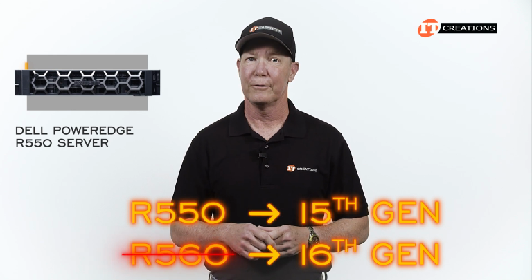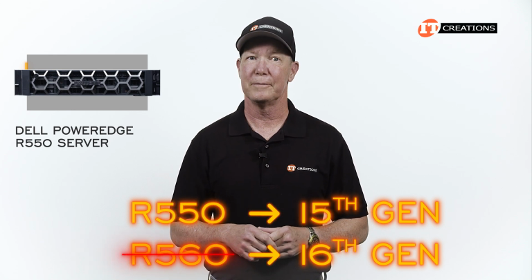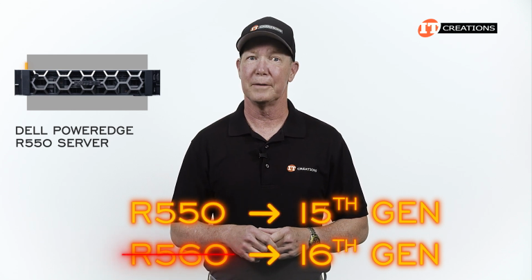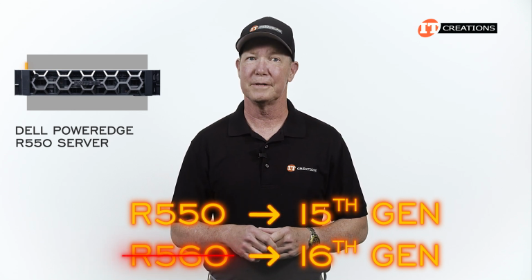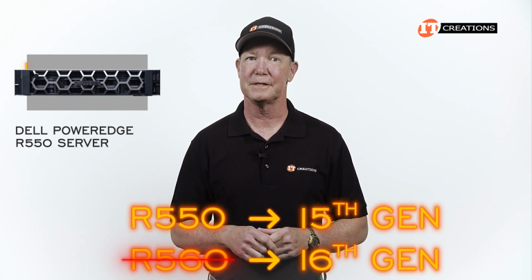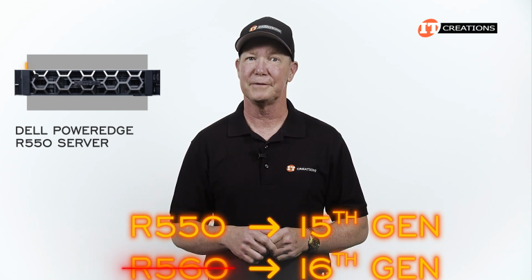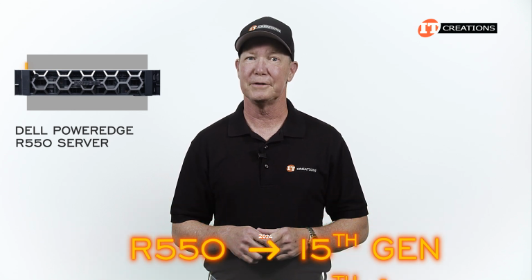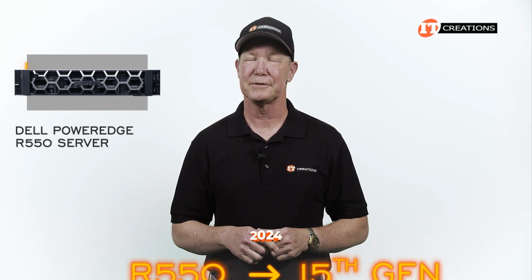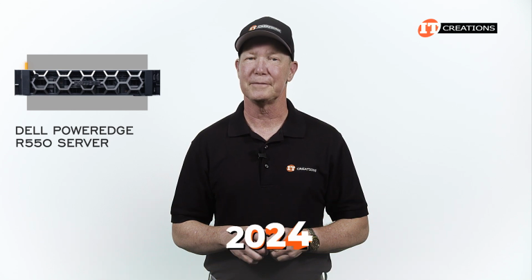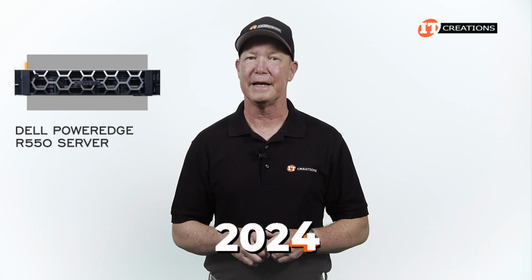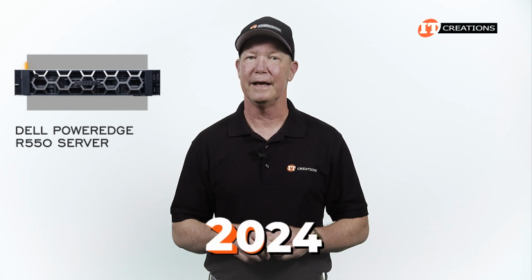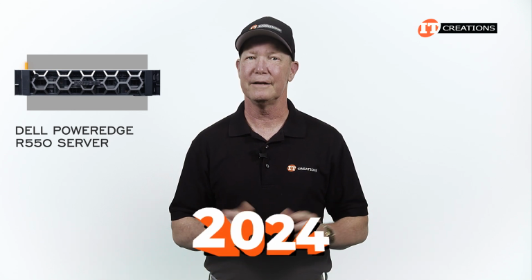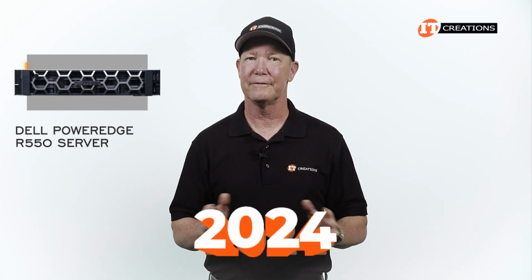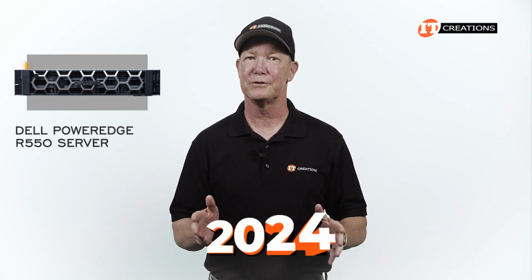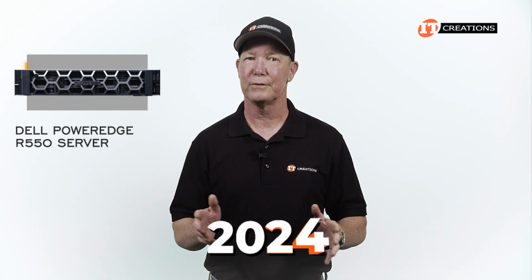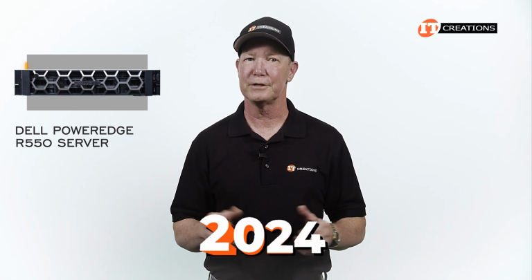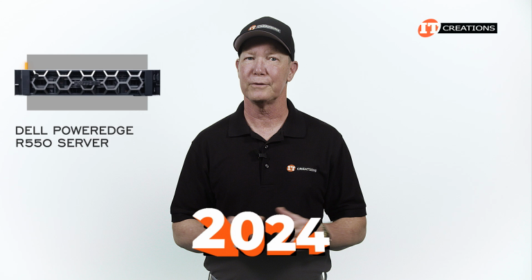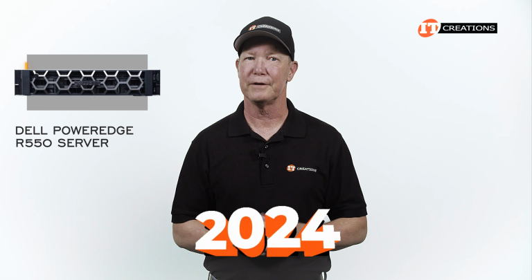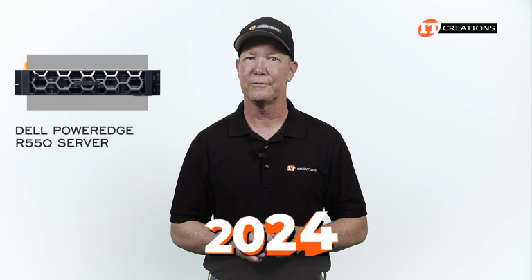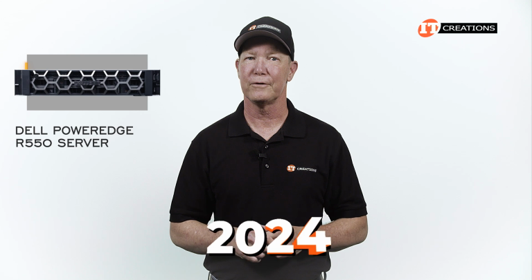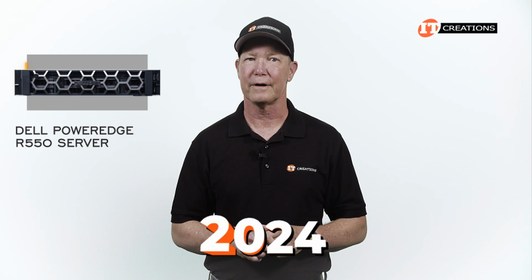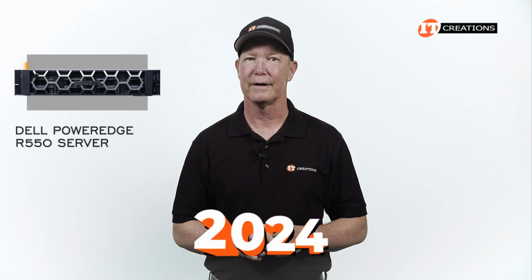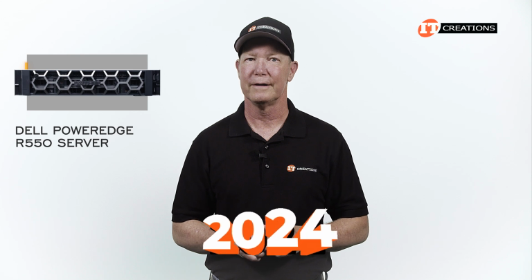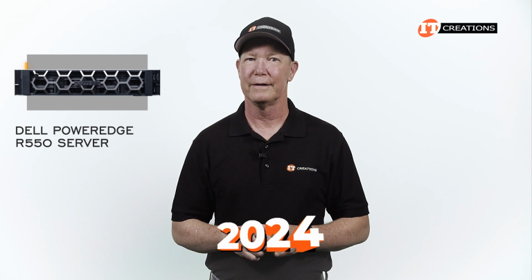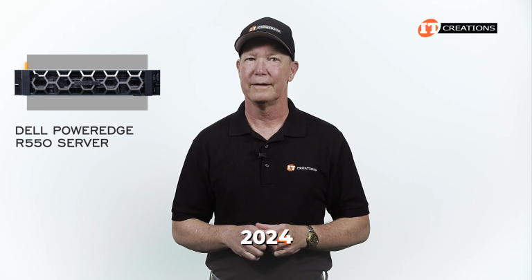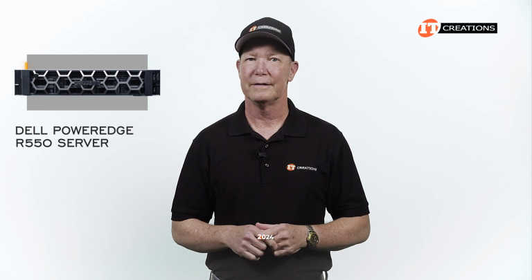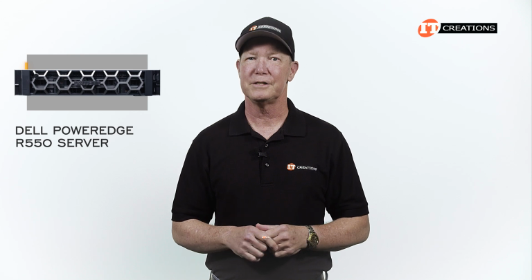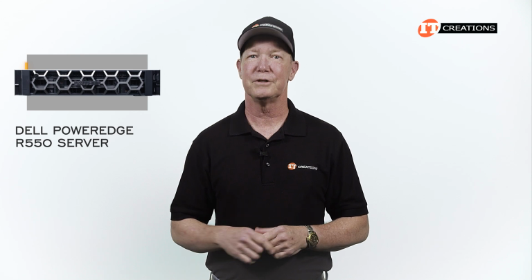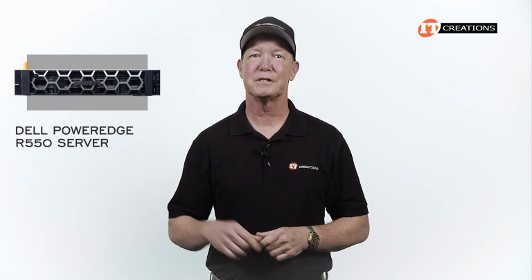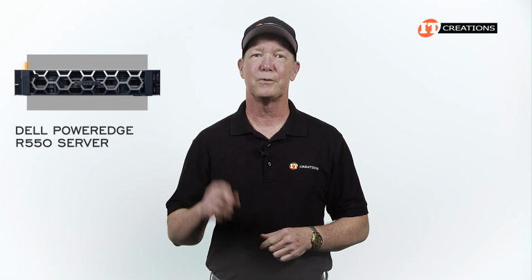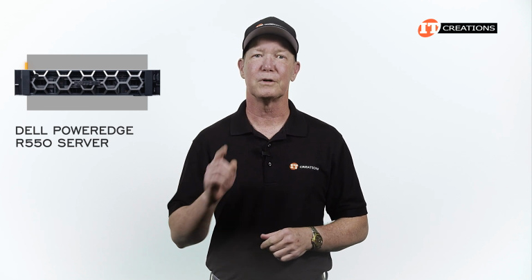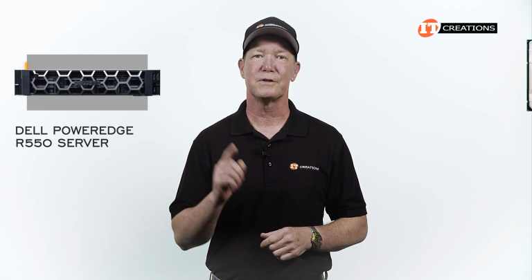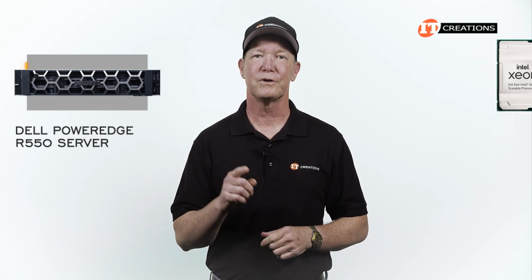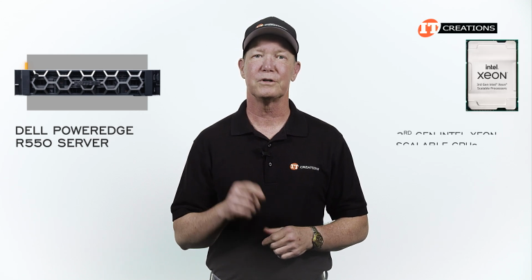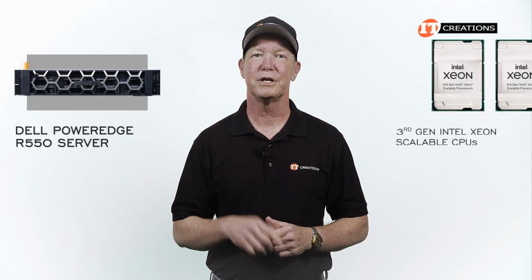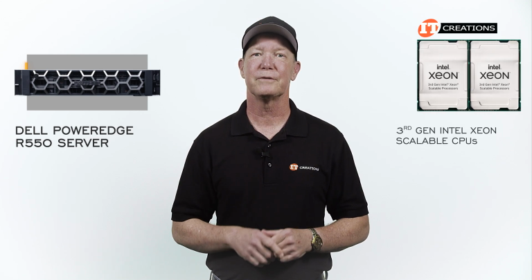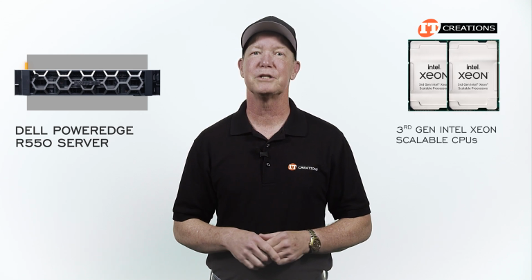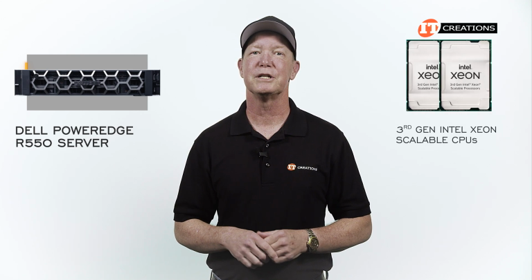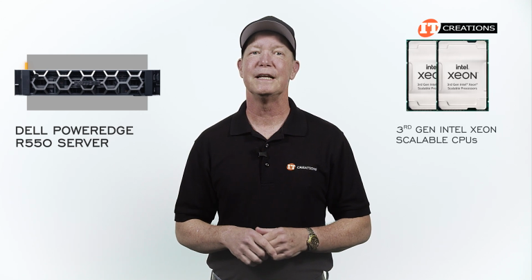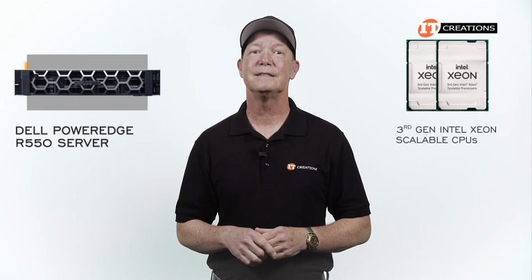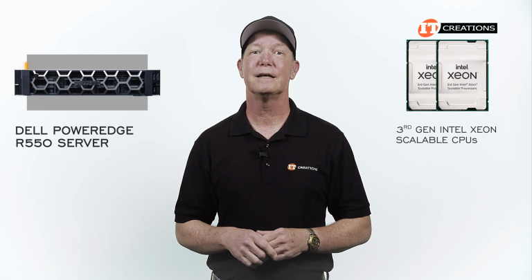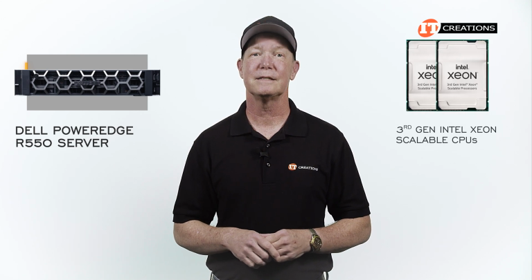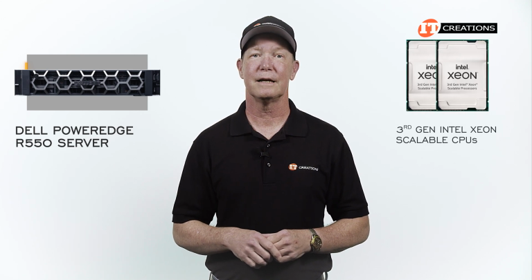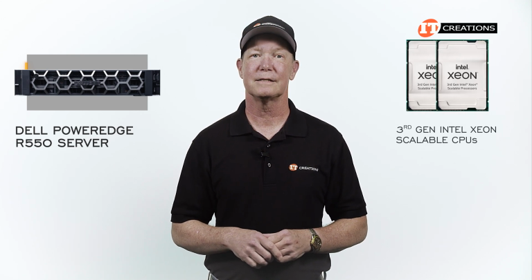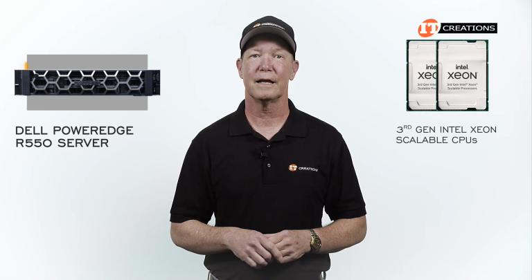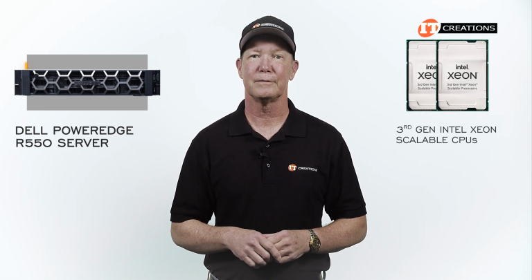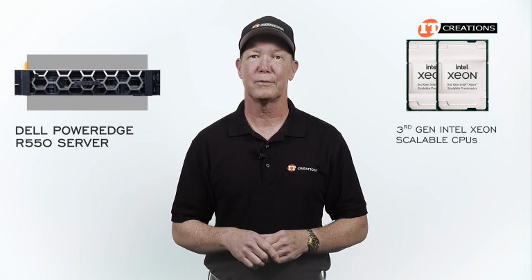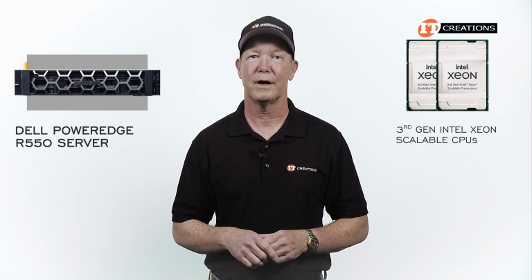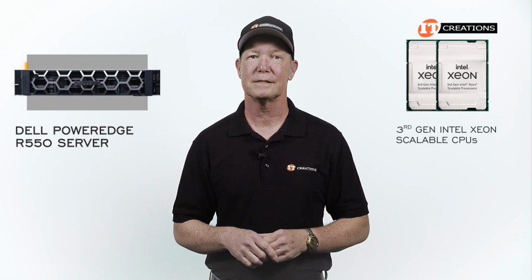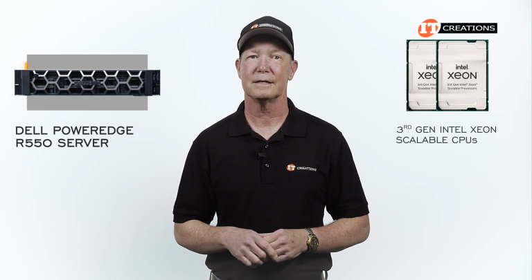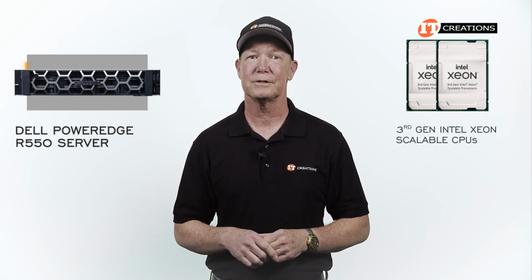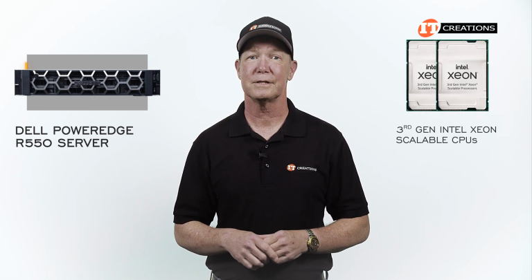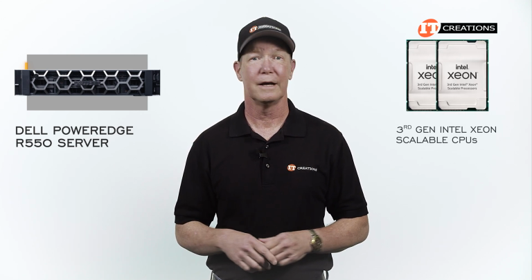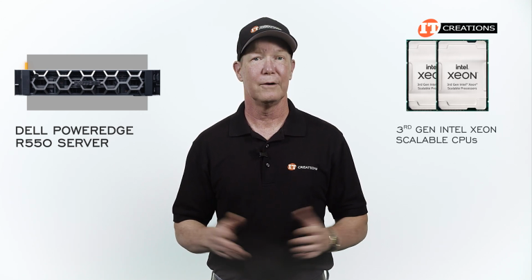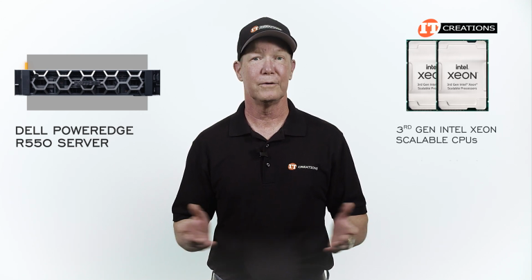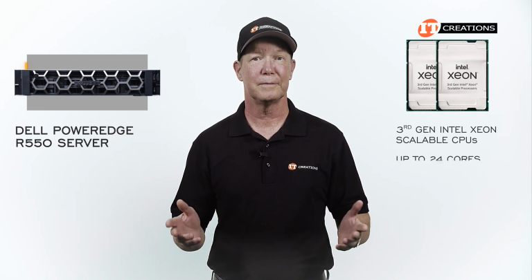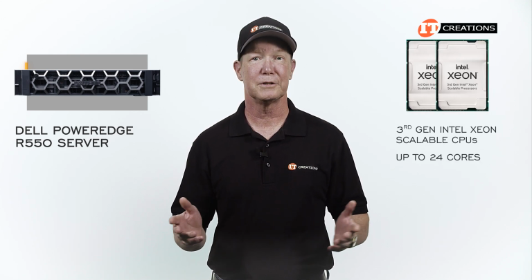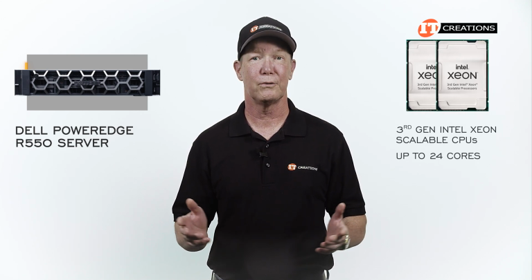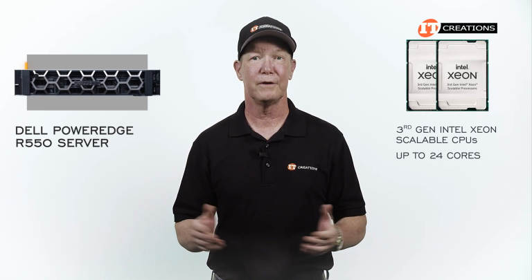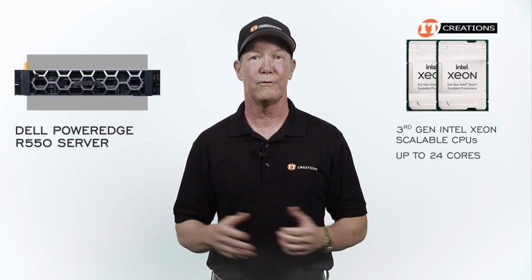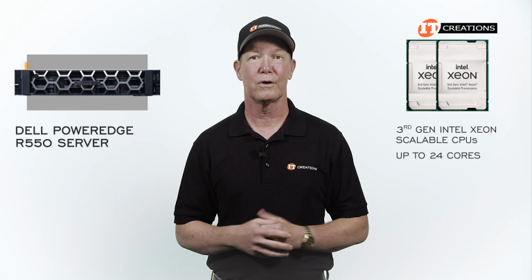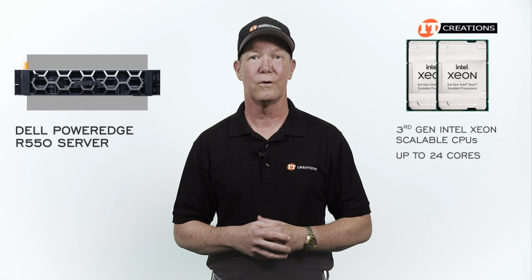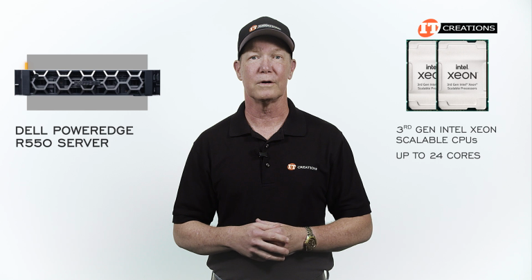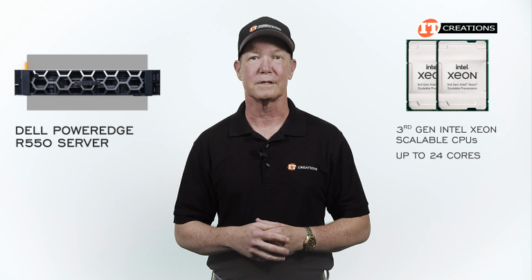Remember, this video is from the end of 2024. This unit supports 3rd generation Intel Xeon Scalable Processors with up to 24 cores.